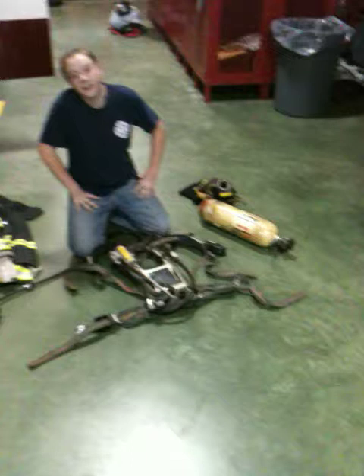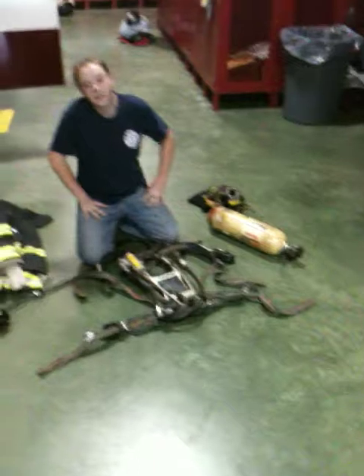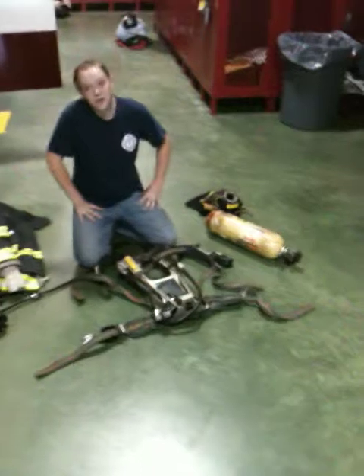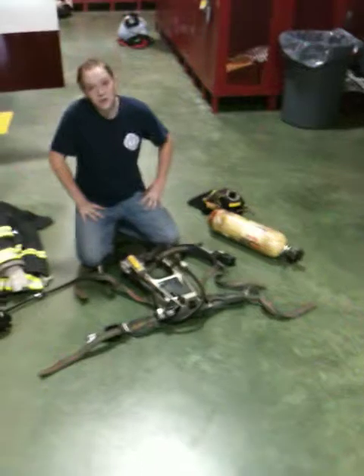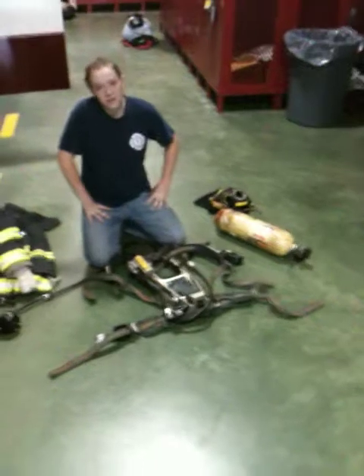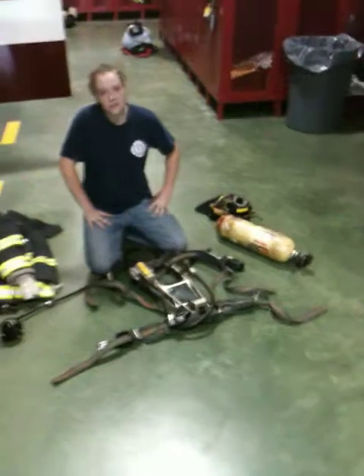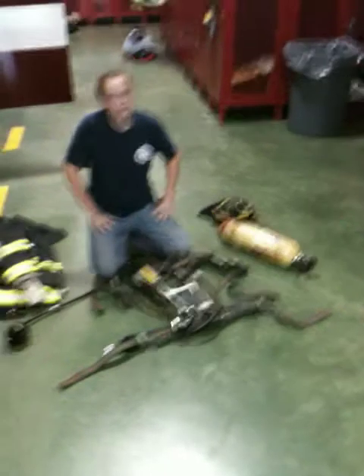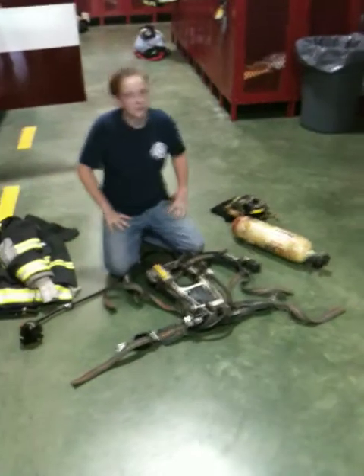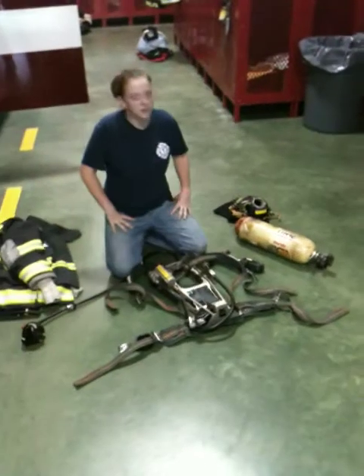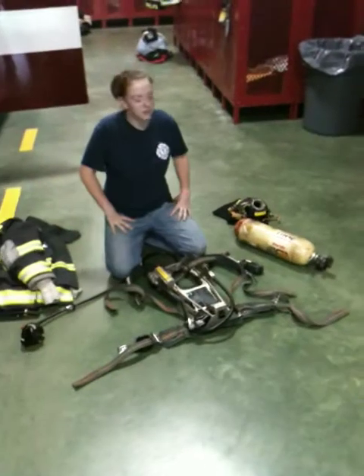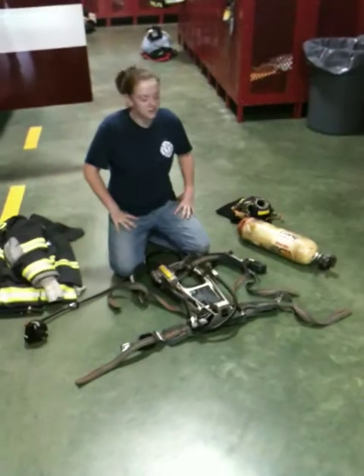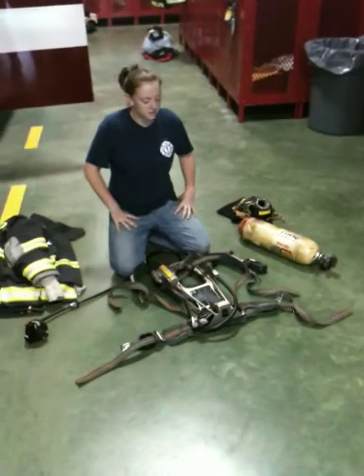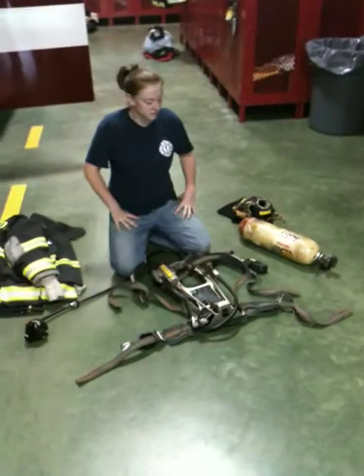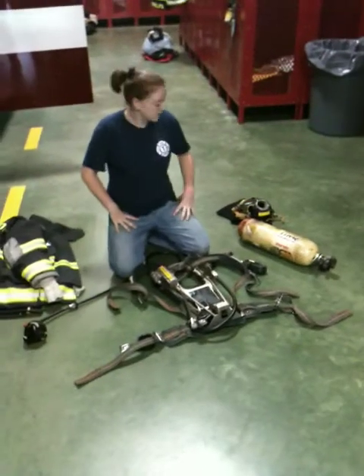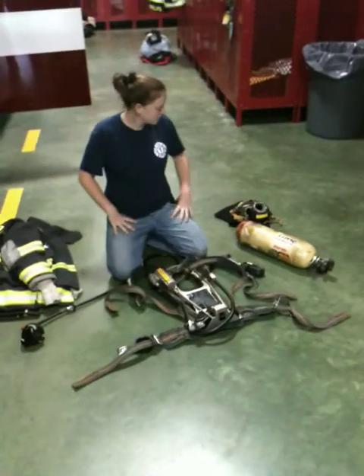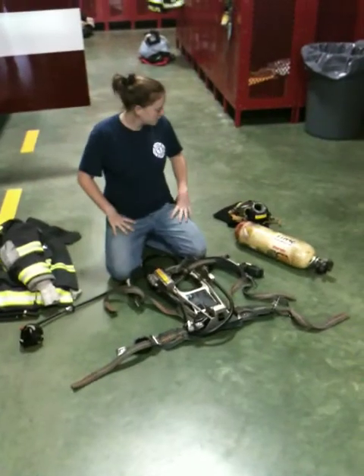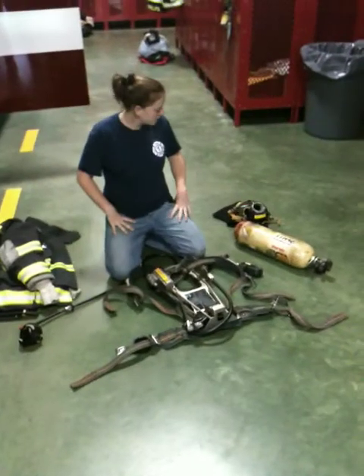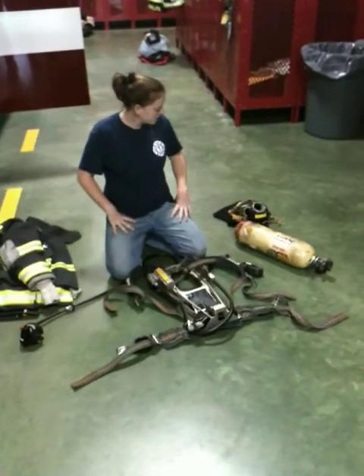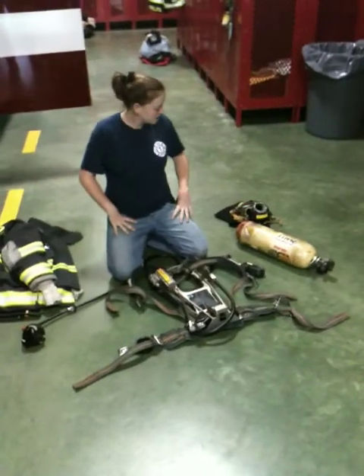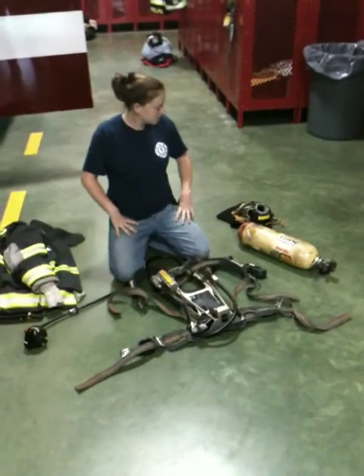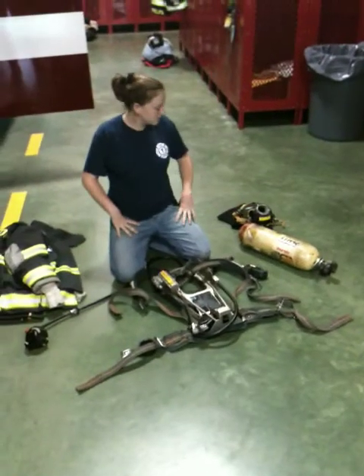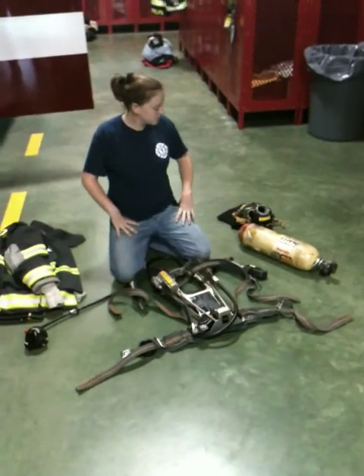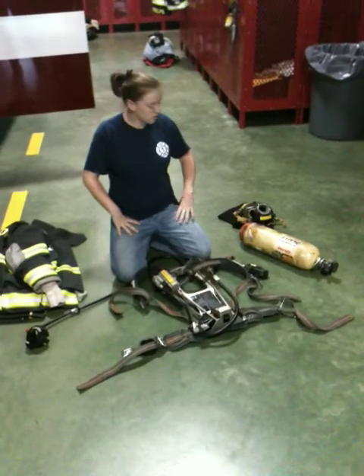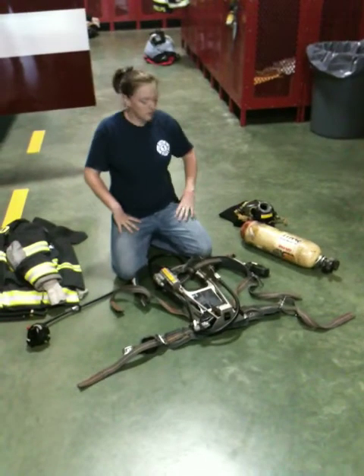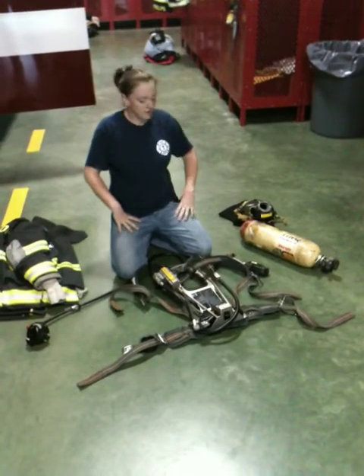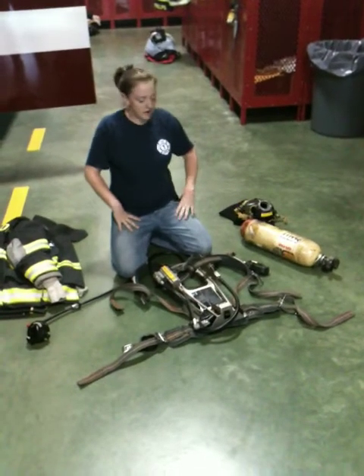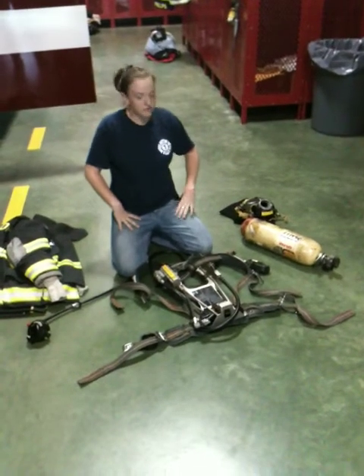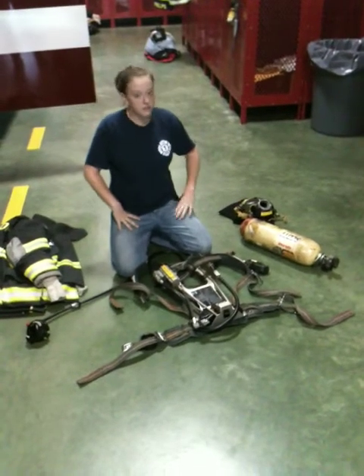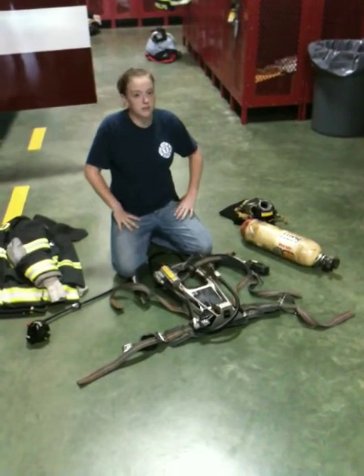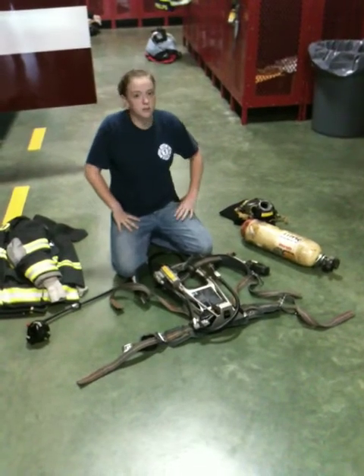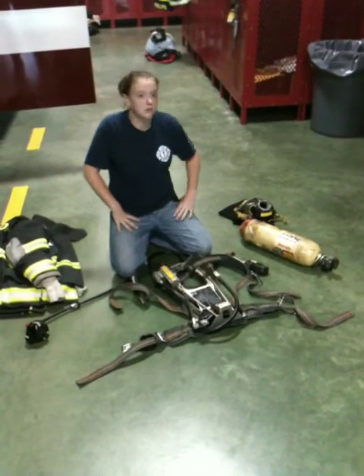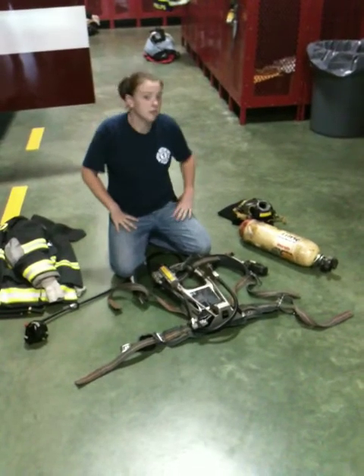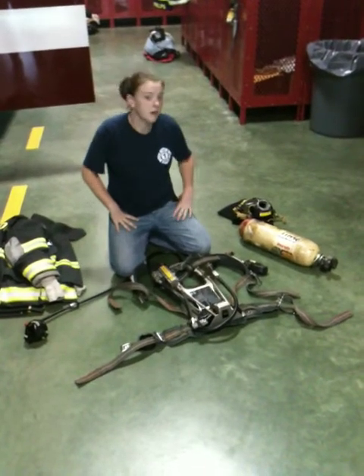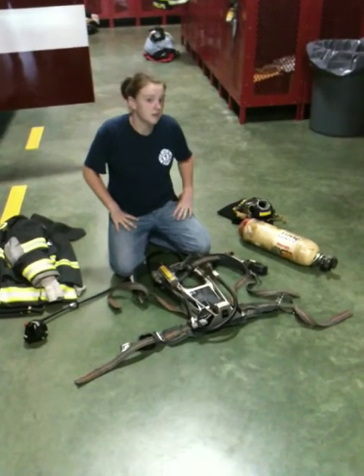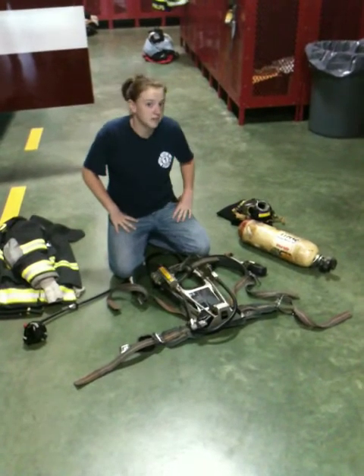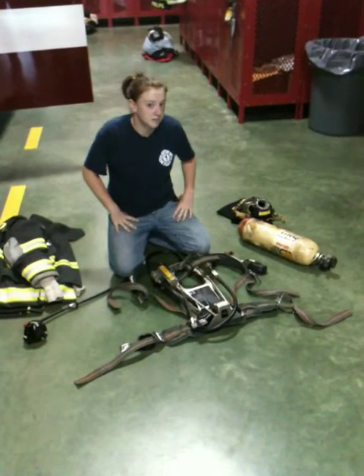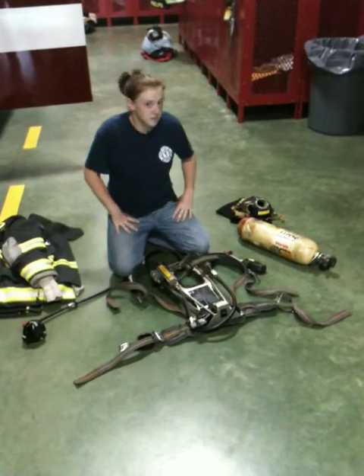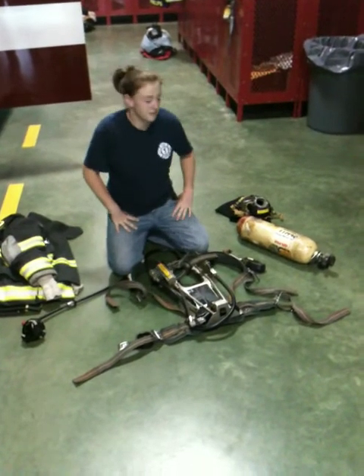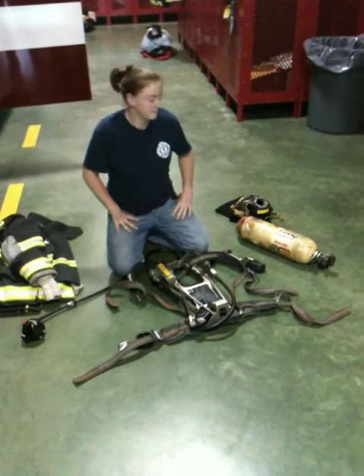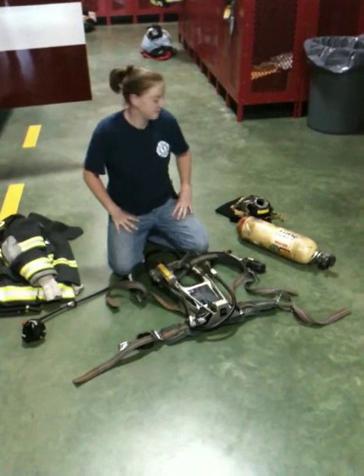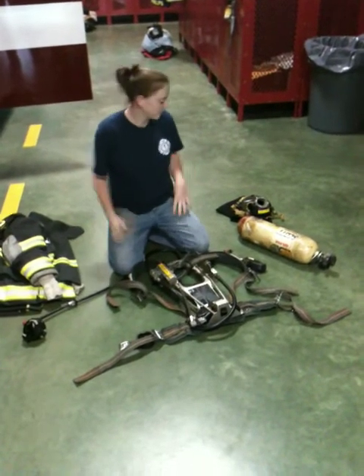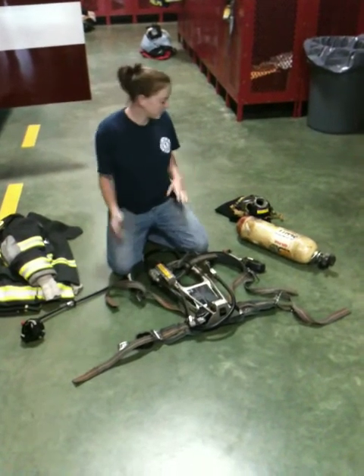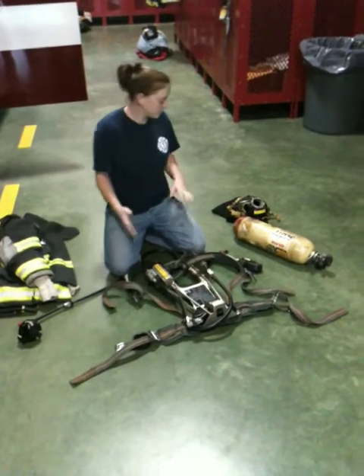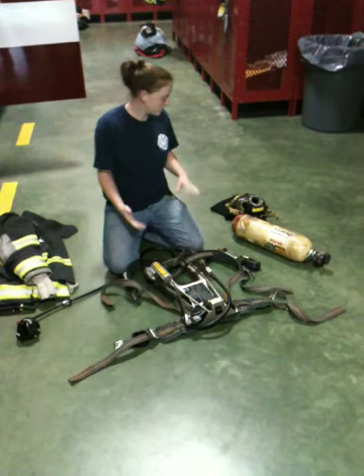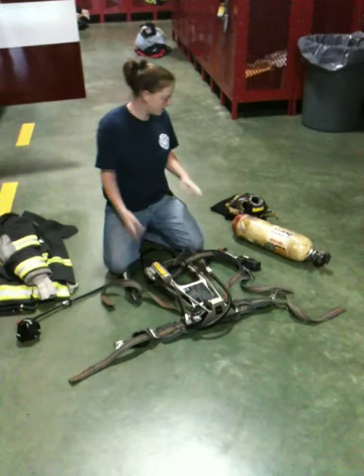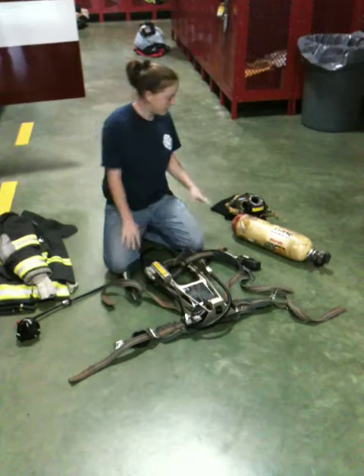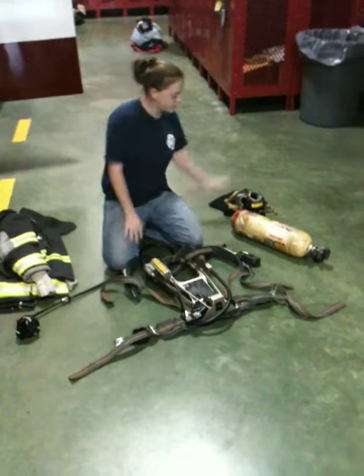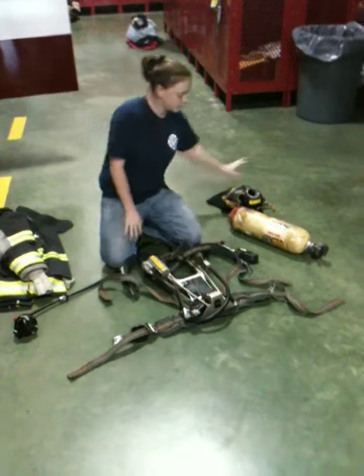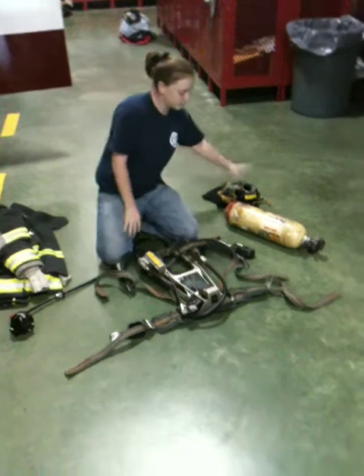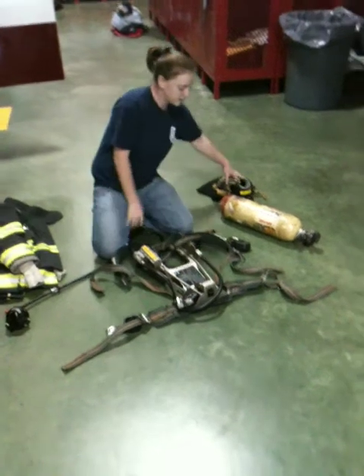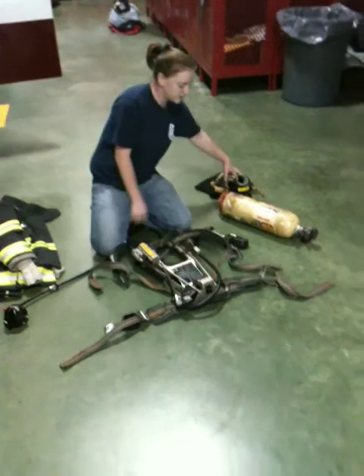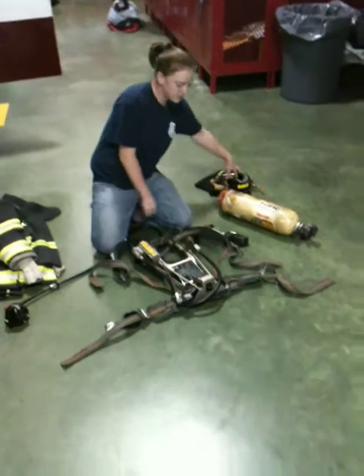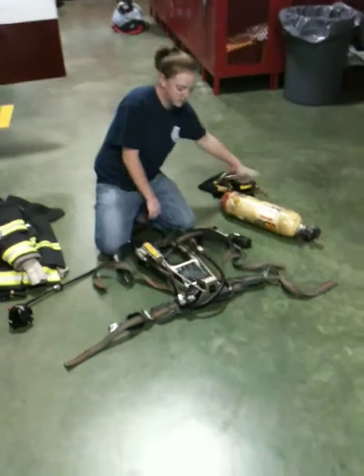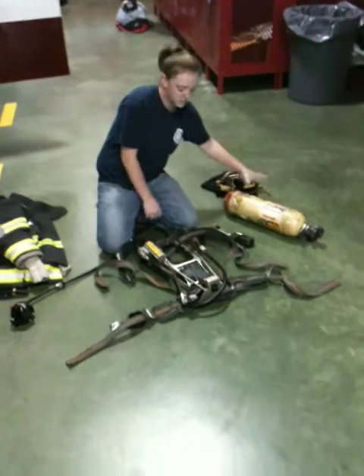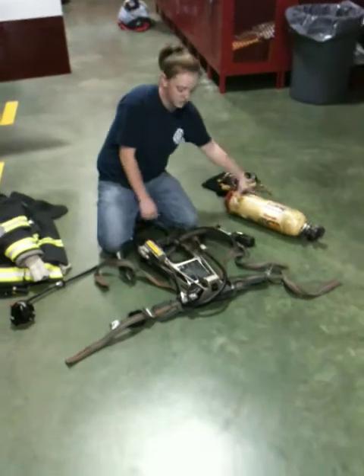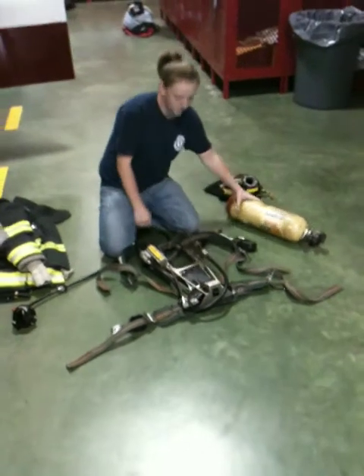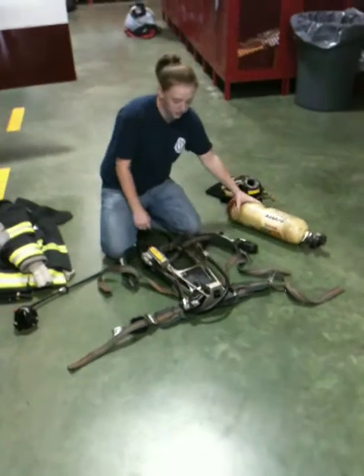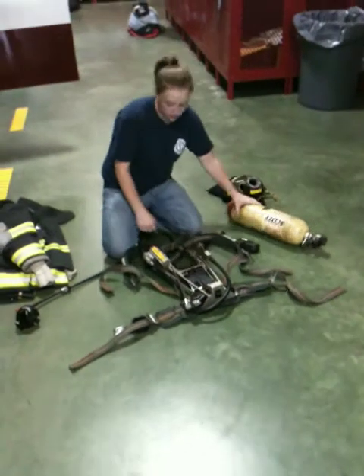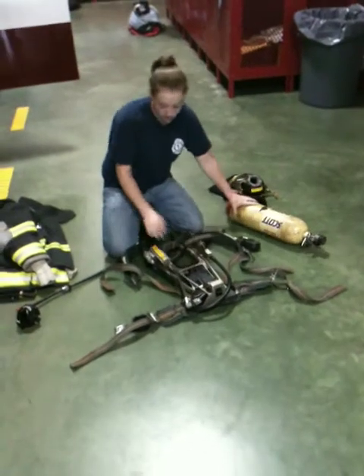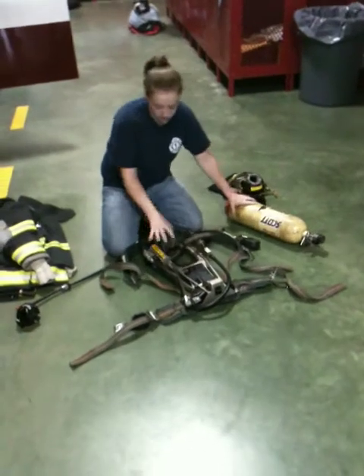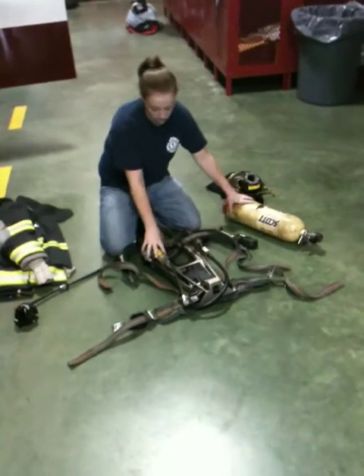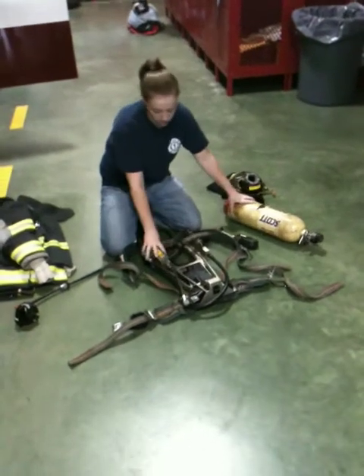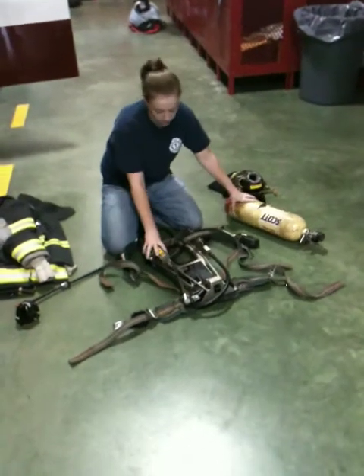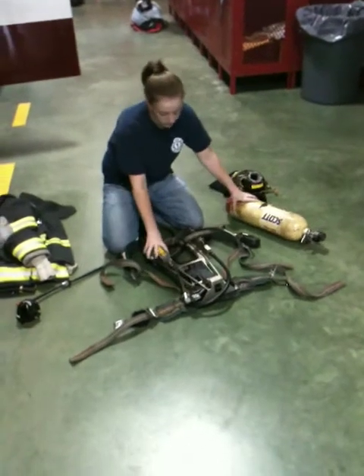Hi, I'm Kim Kangemi and this is a demonstrating speech on how to assemble and don your SCBA. What we have is your face piece, your cylinder, and your harness.